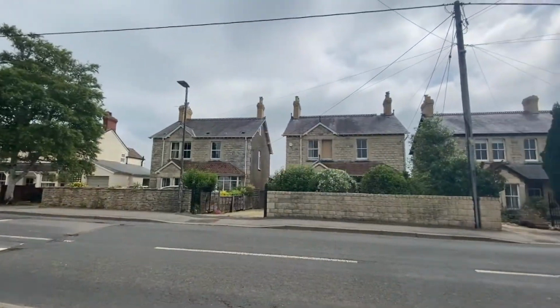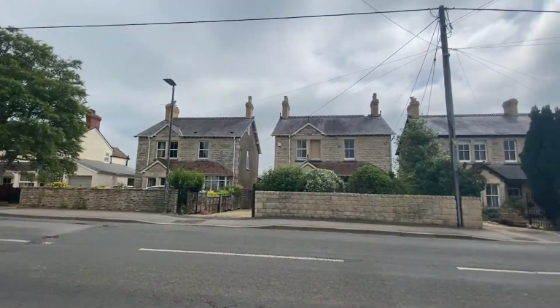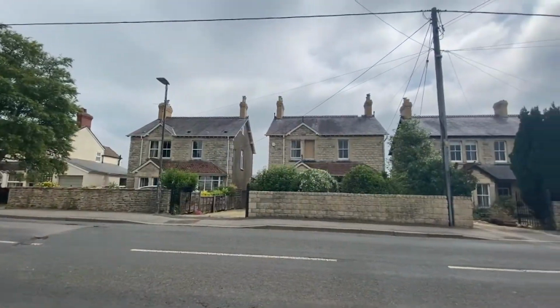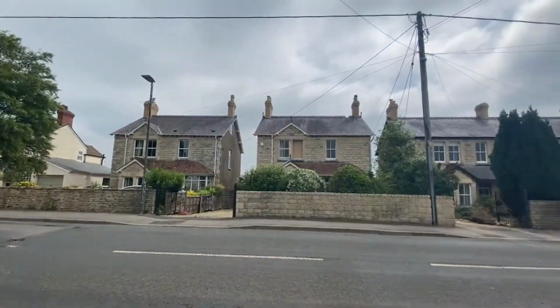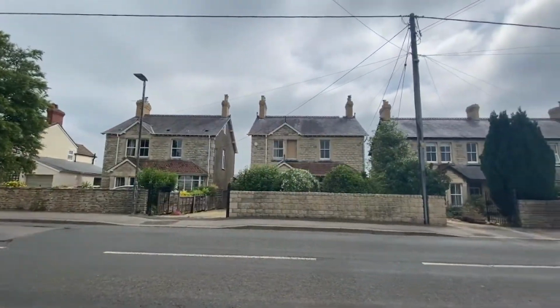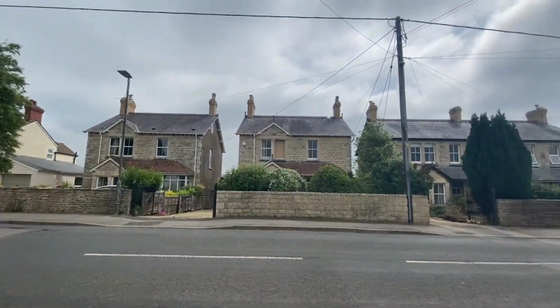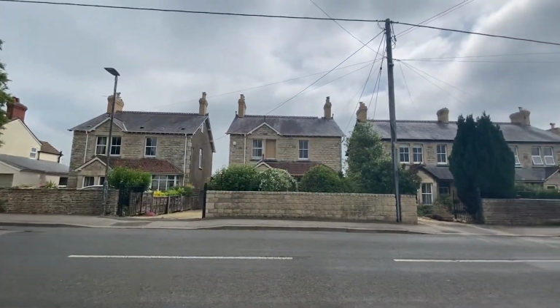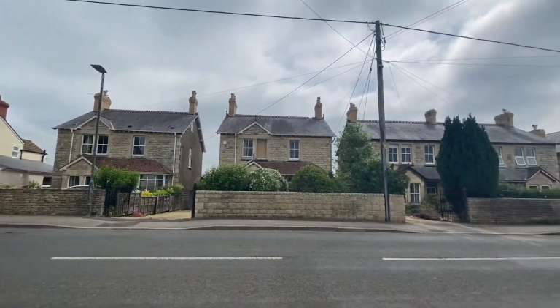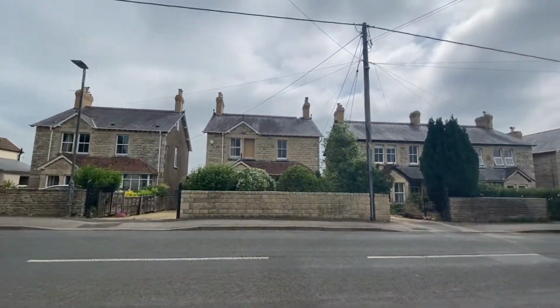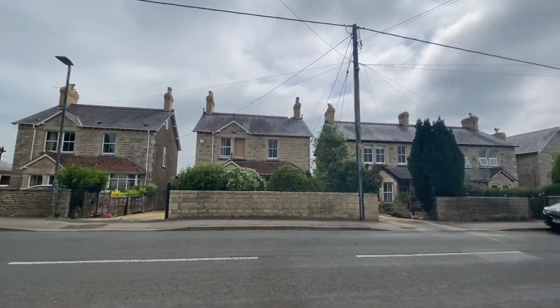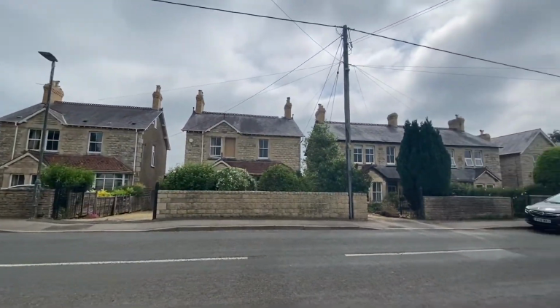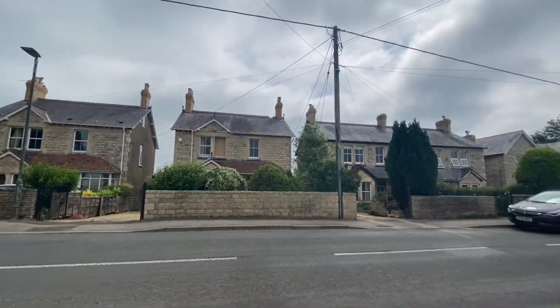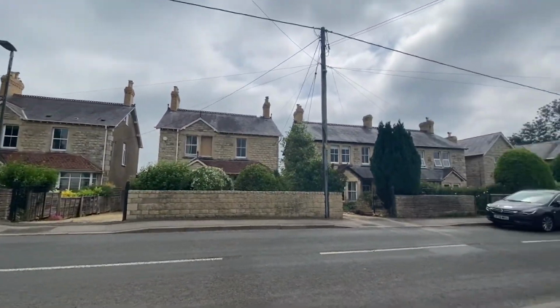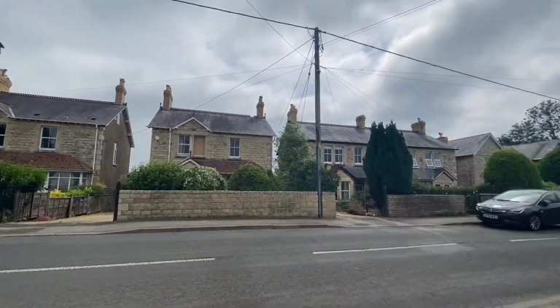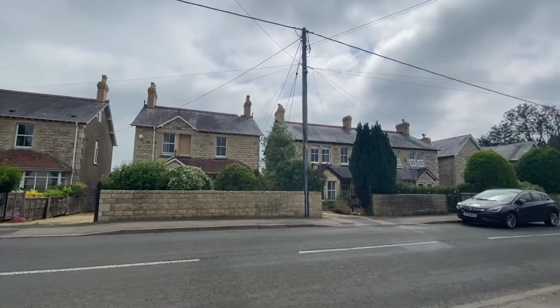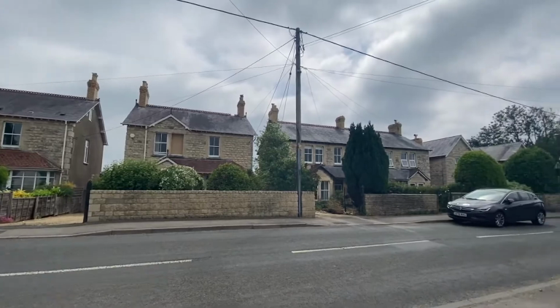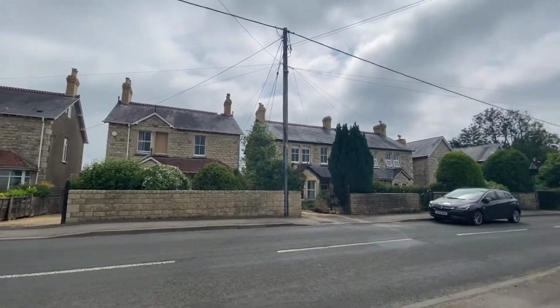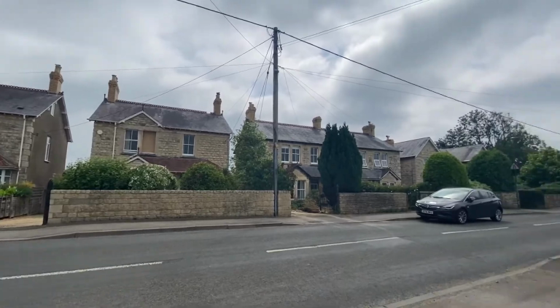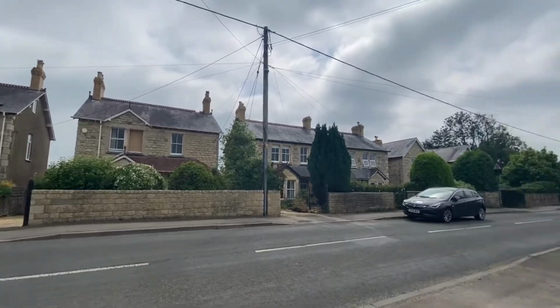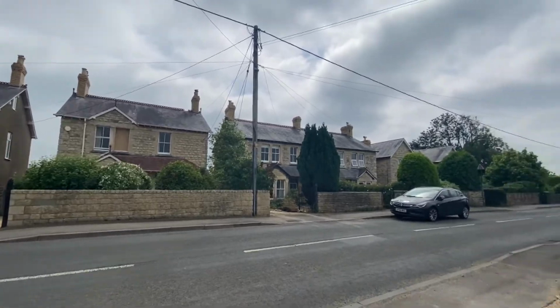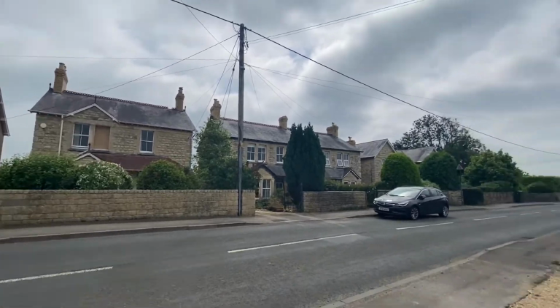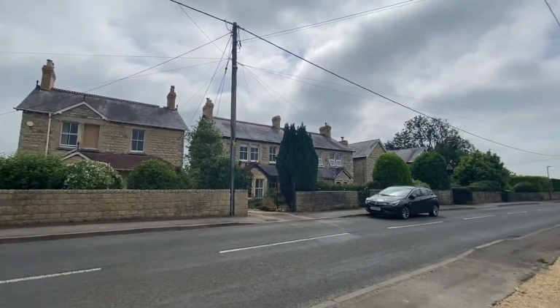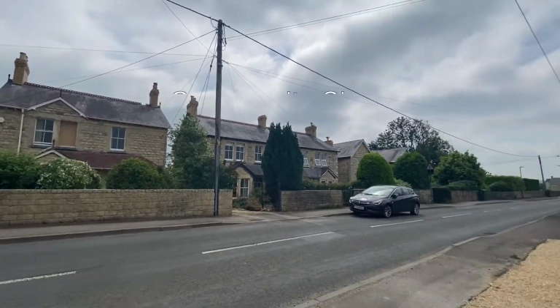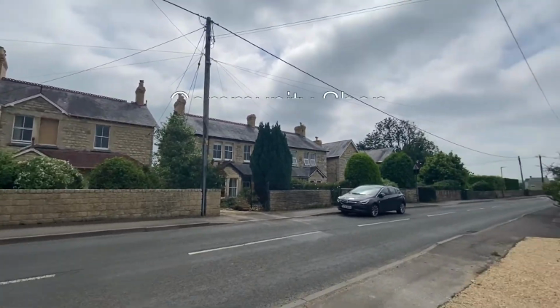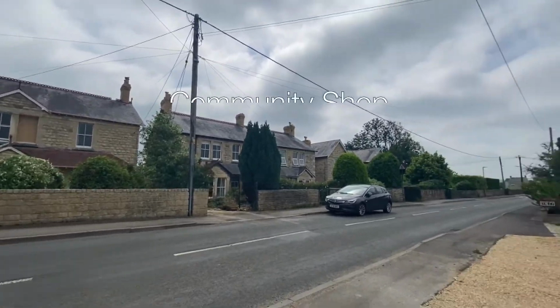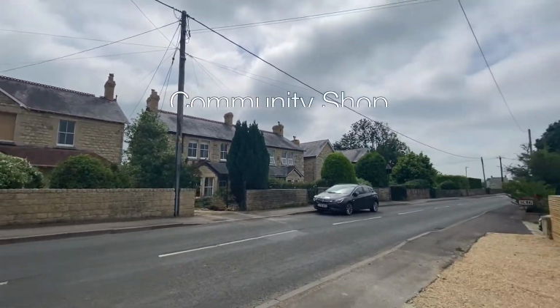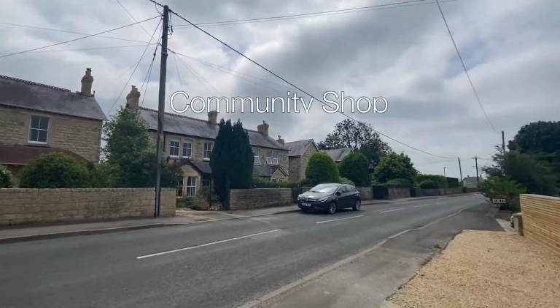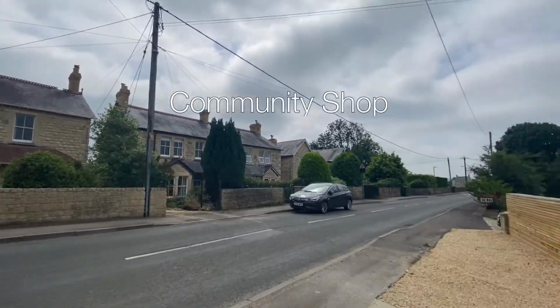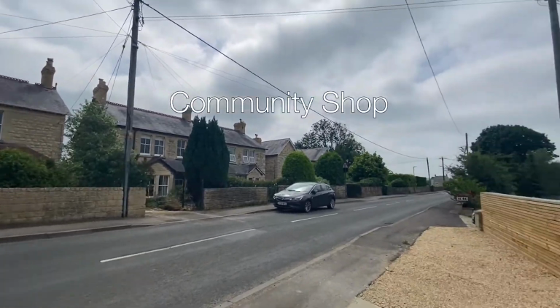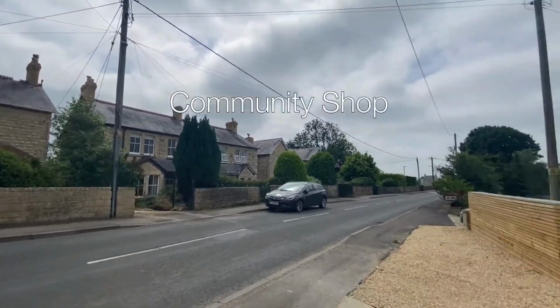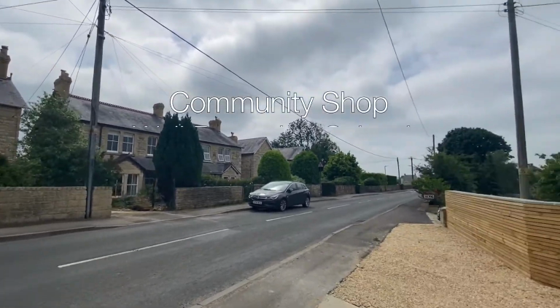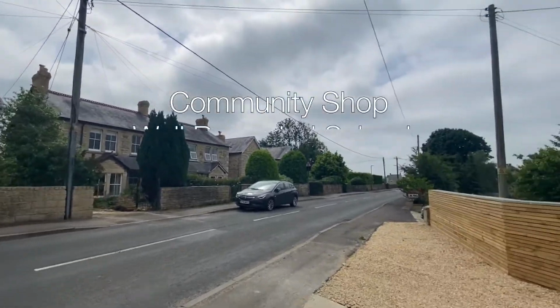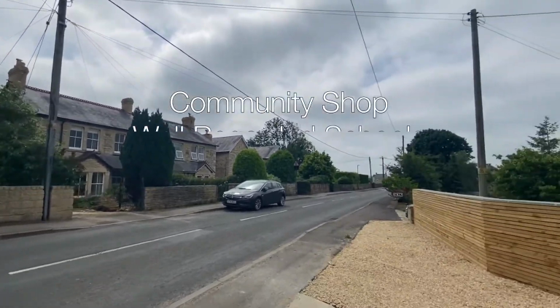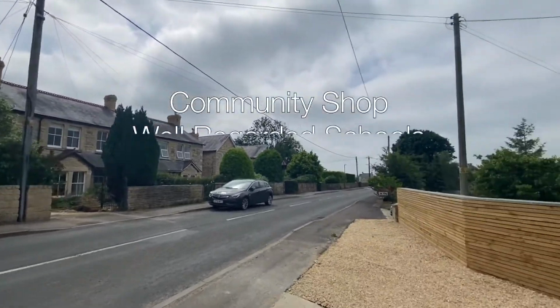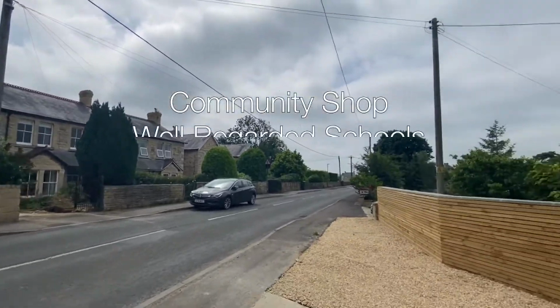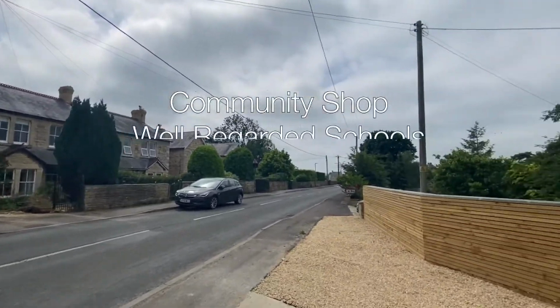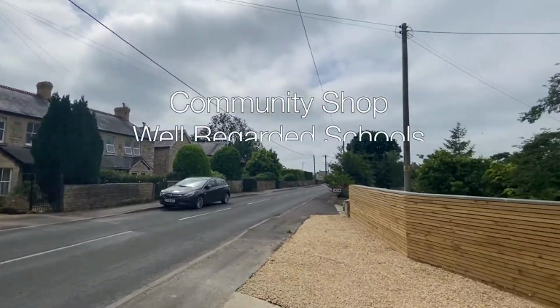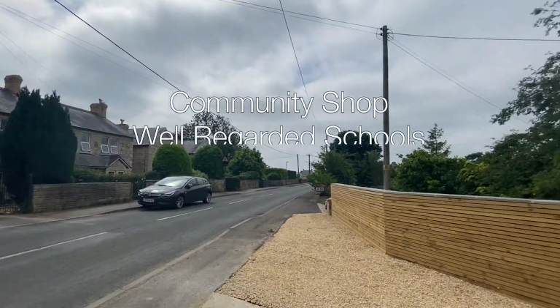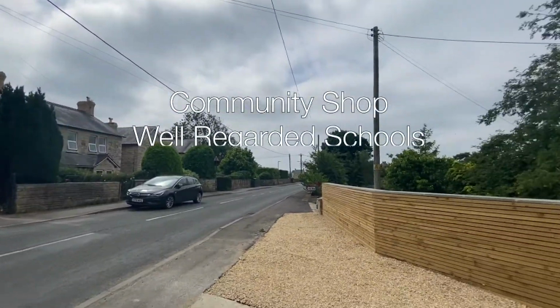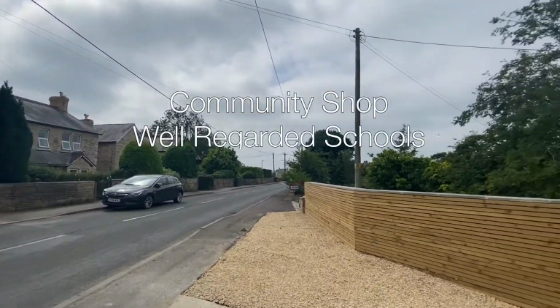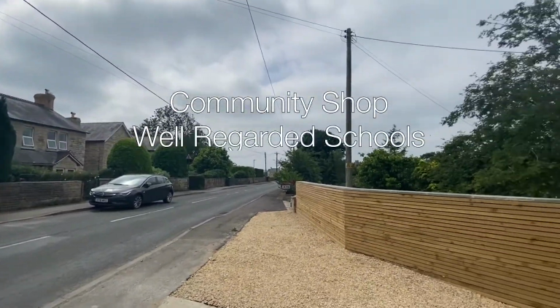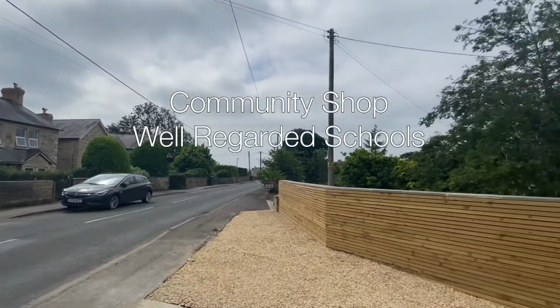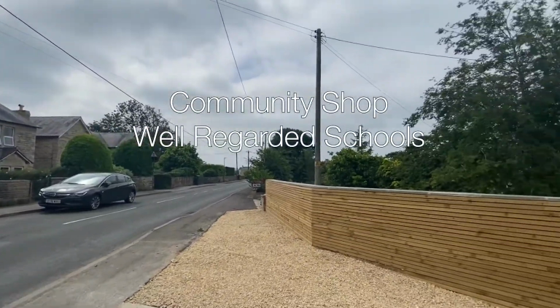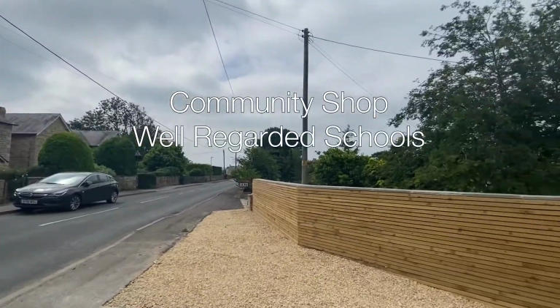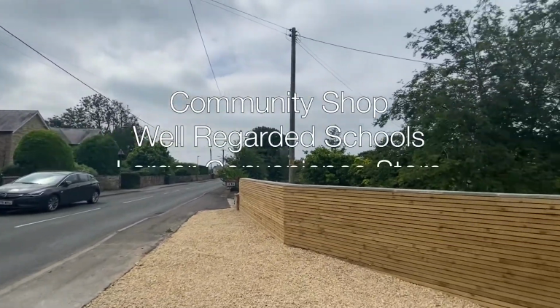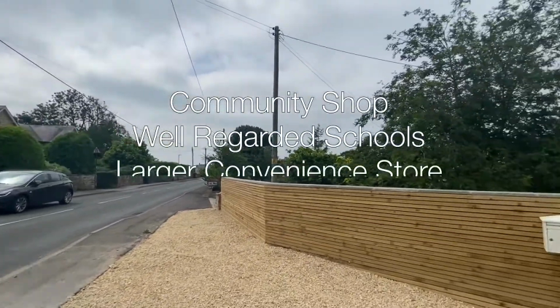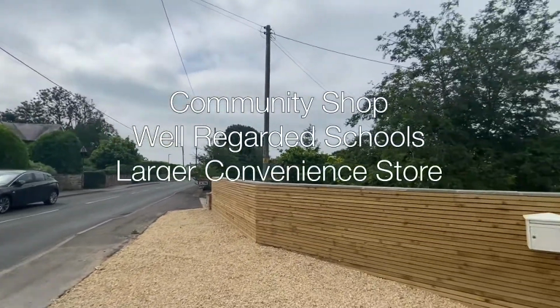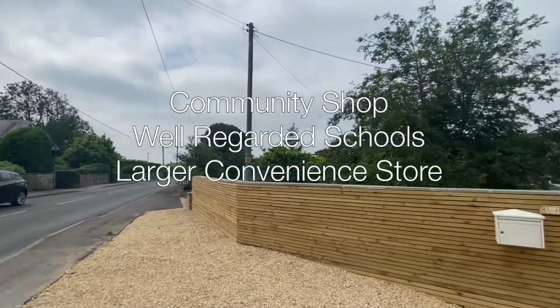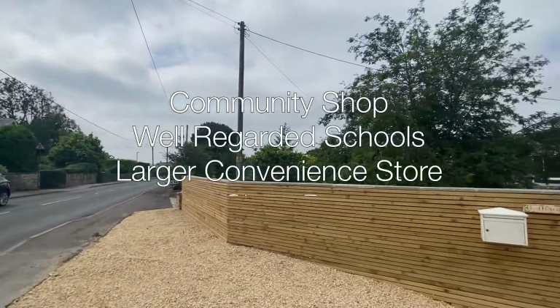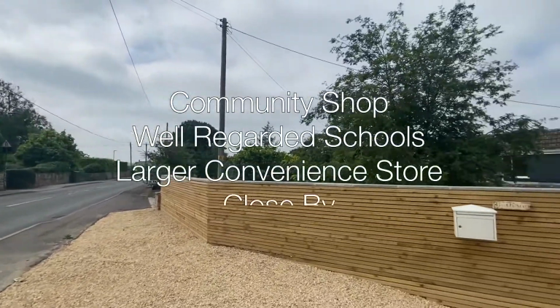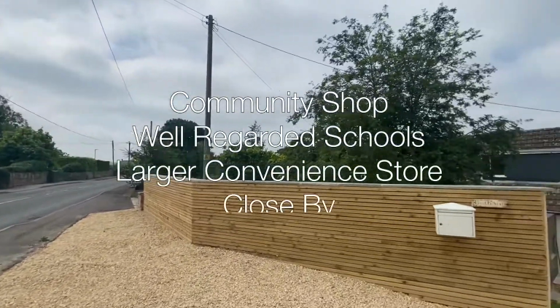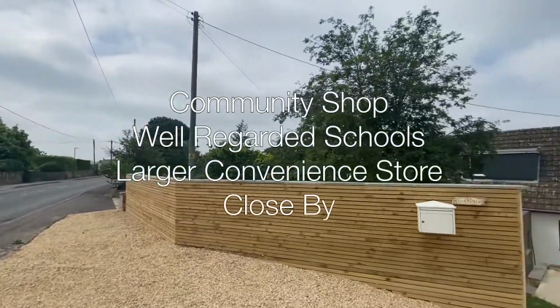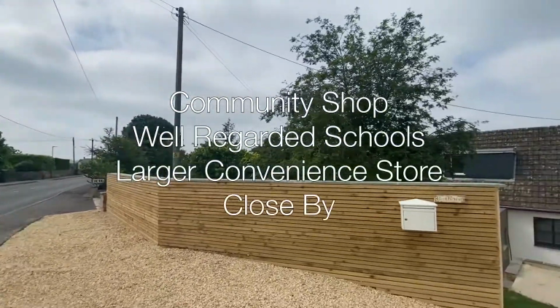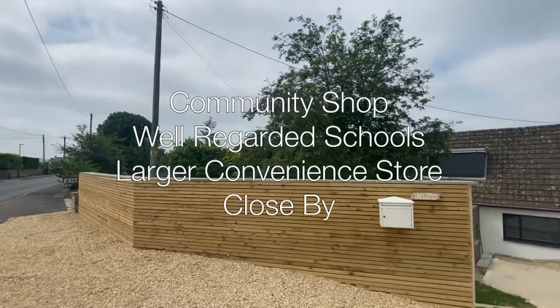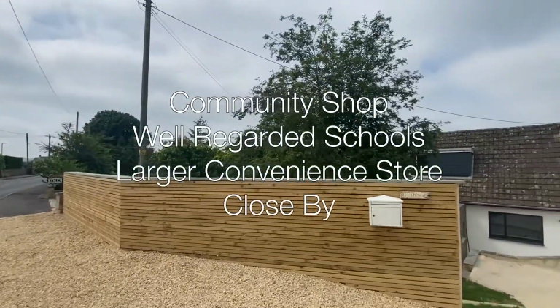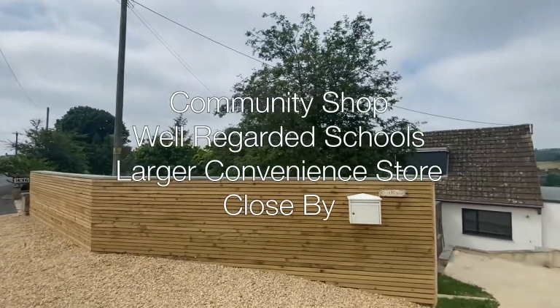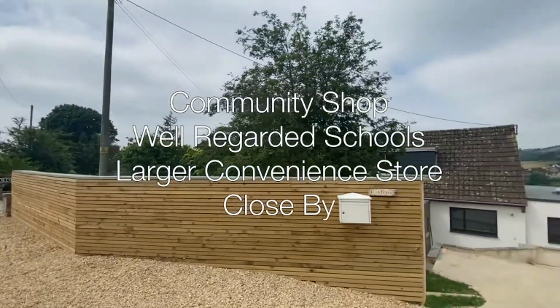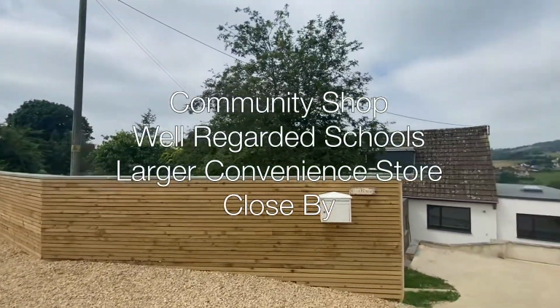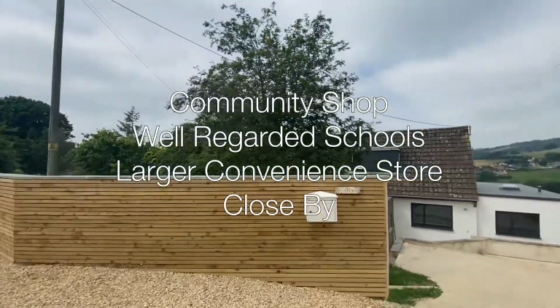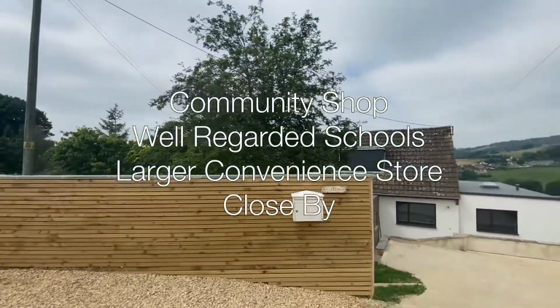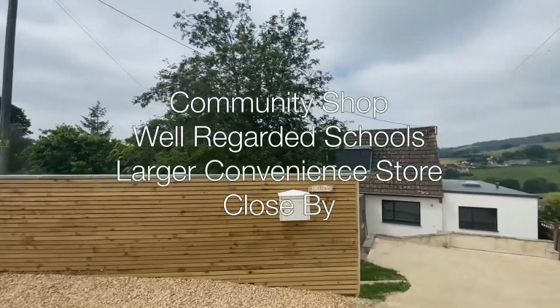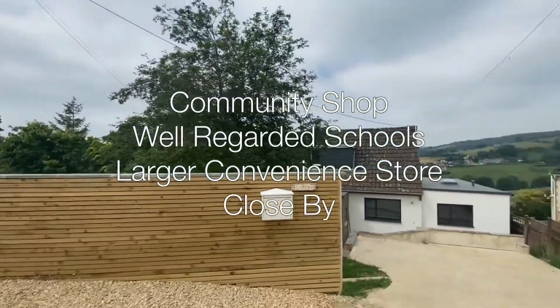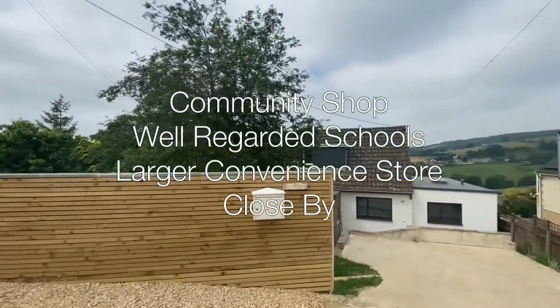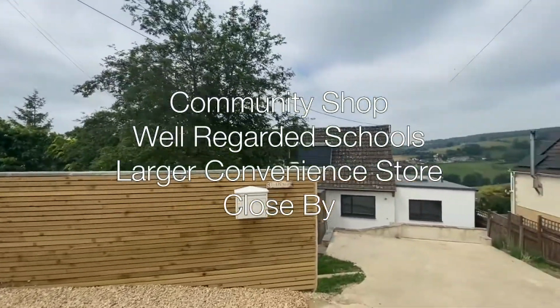Whites Hill is a popular village with a community shop, two well-regarded schools and a larger convenience shop at the bottom of the hill.